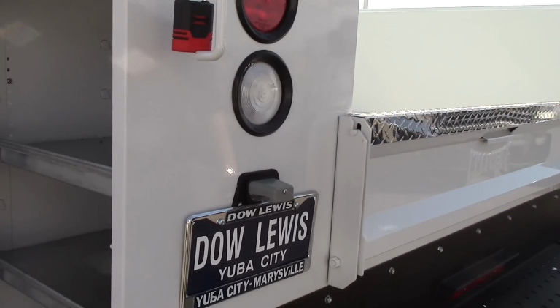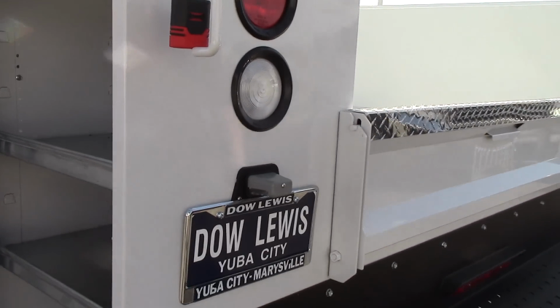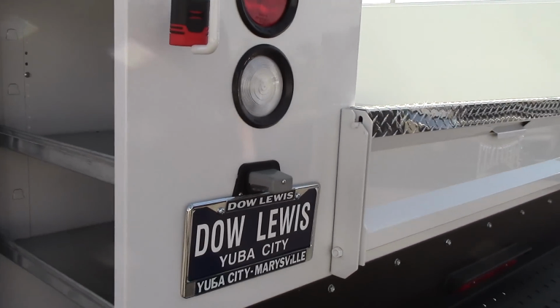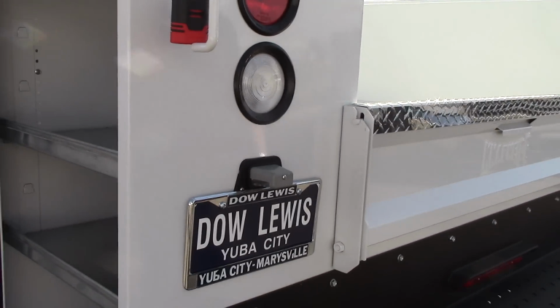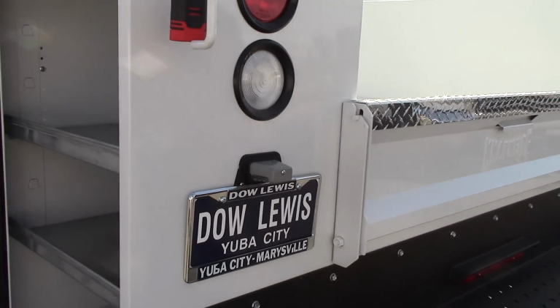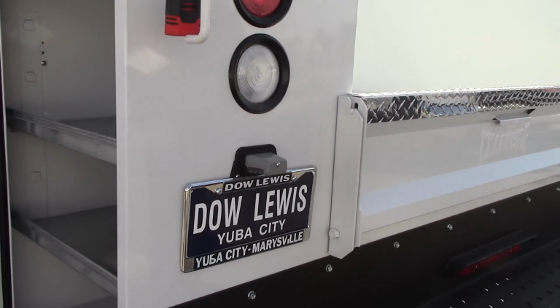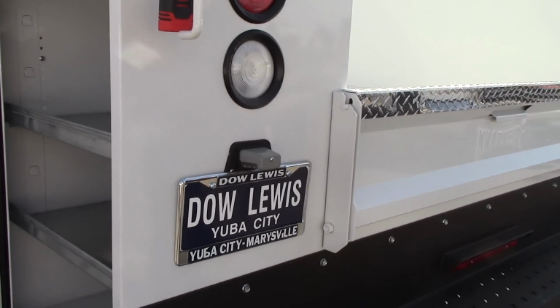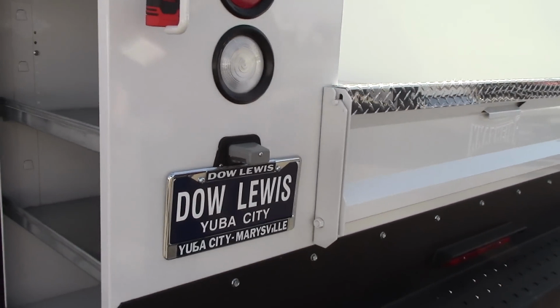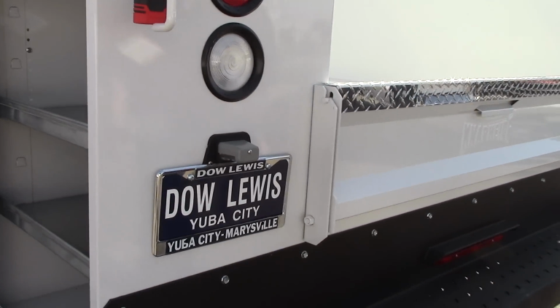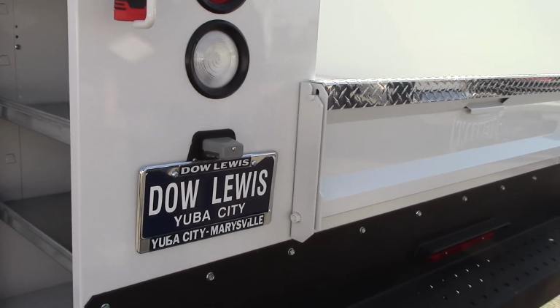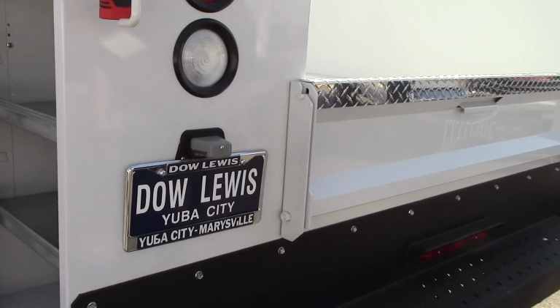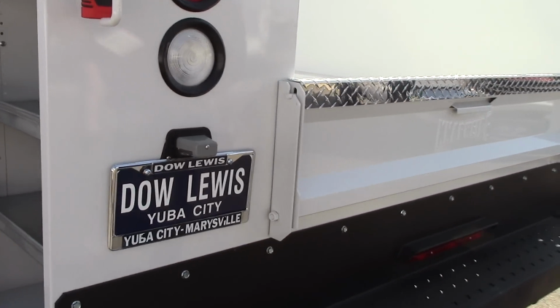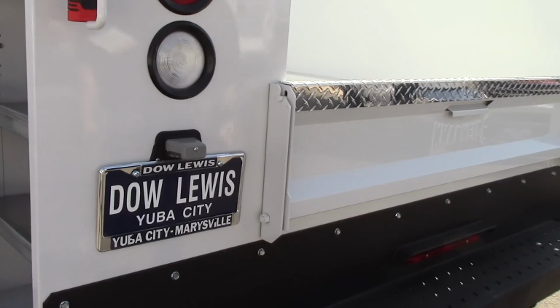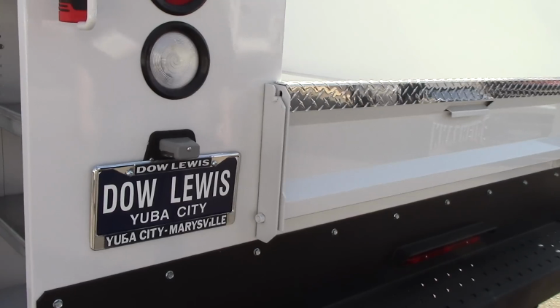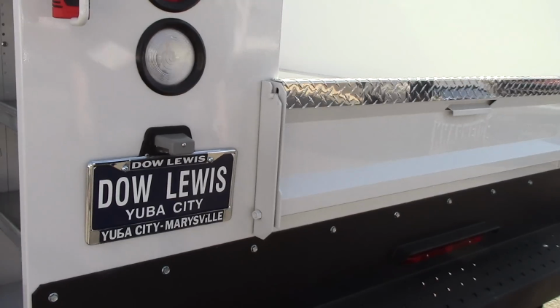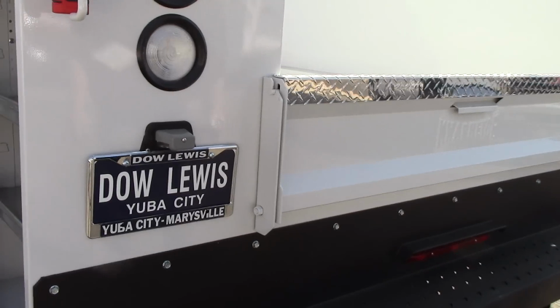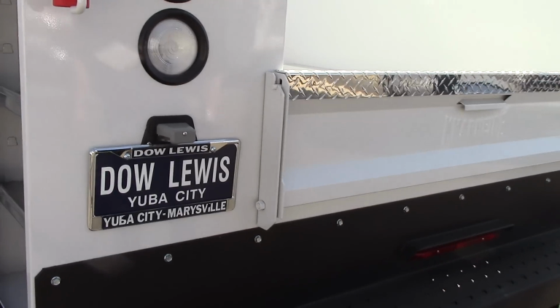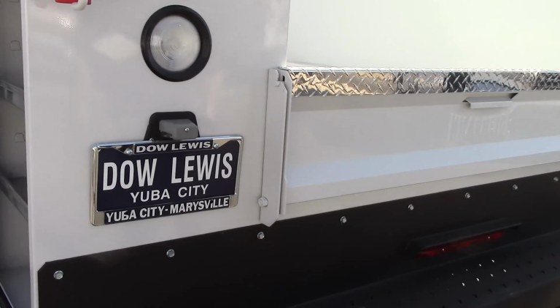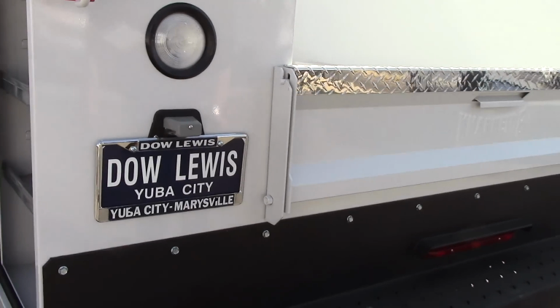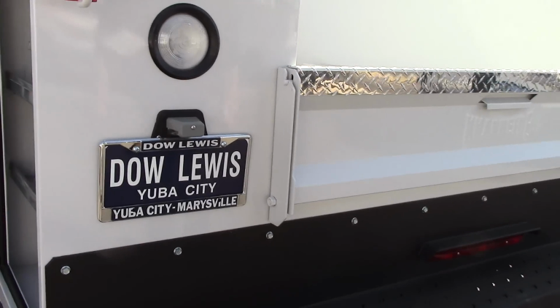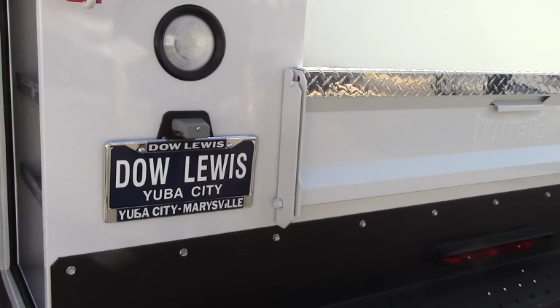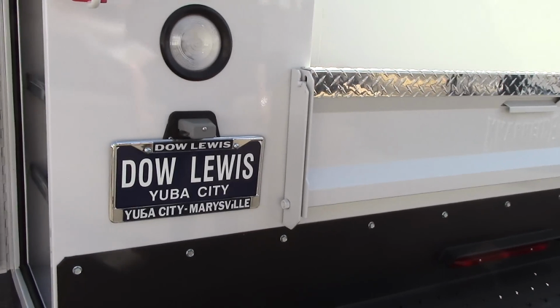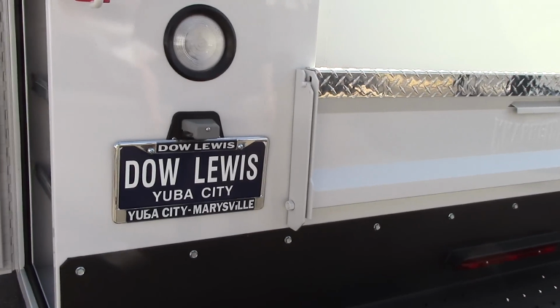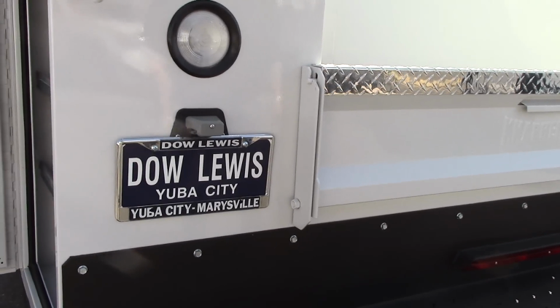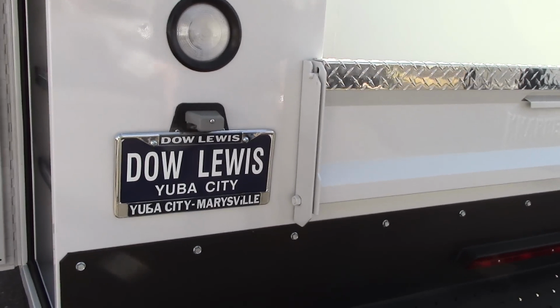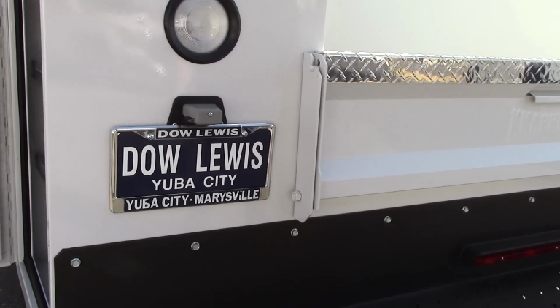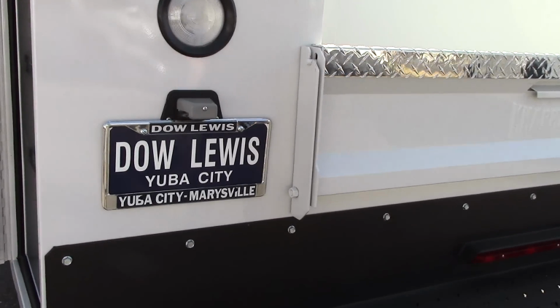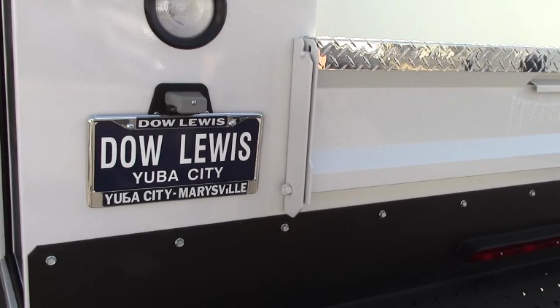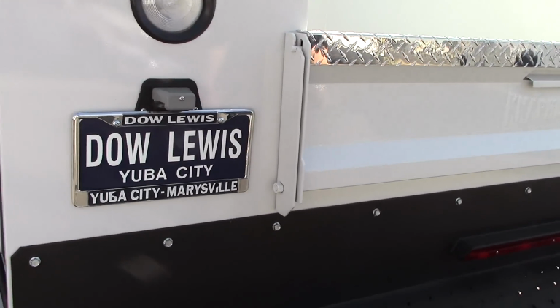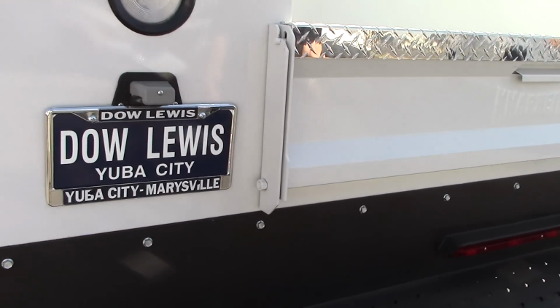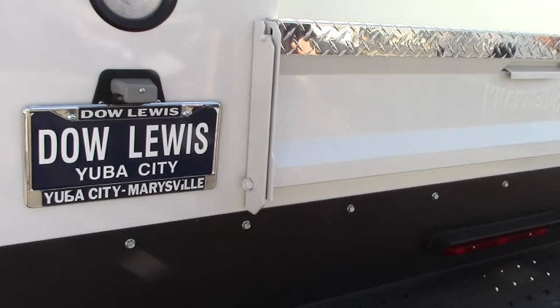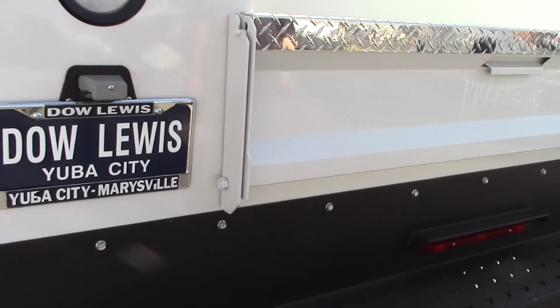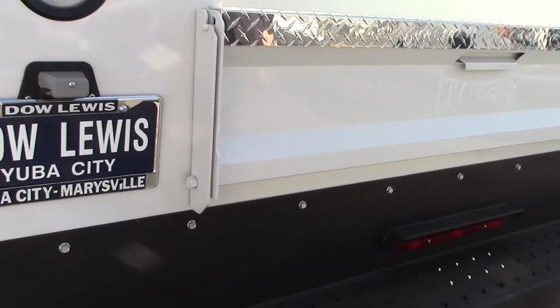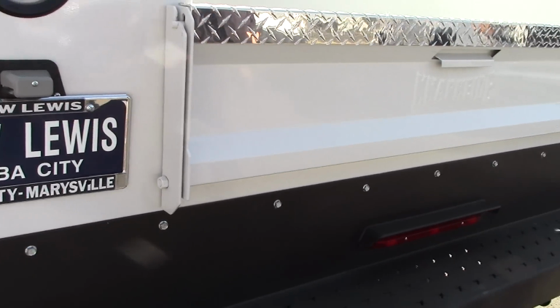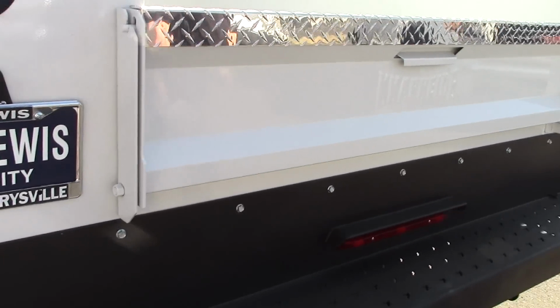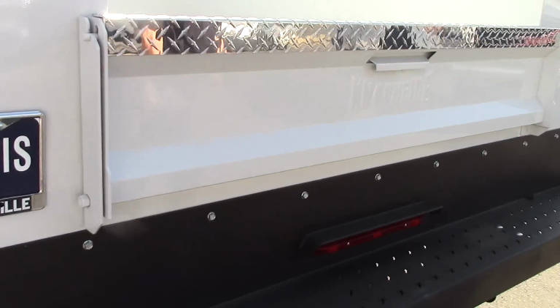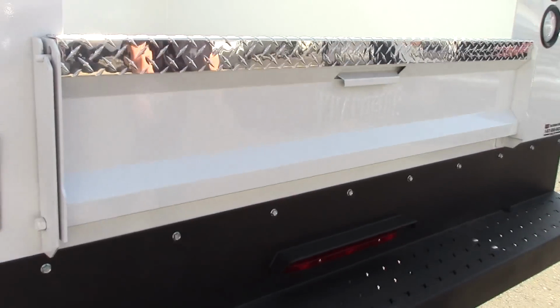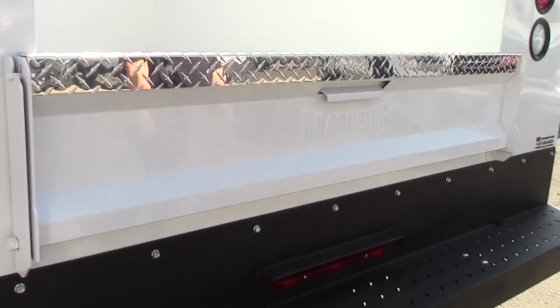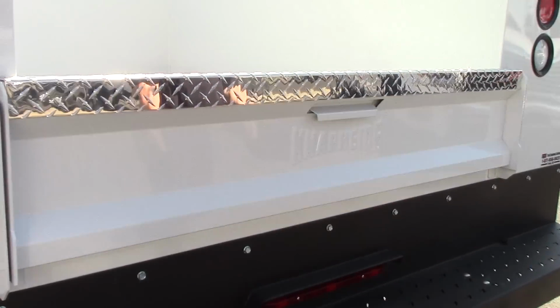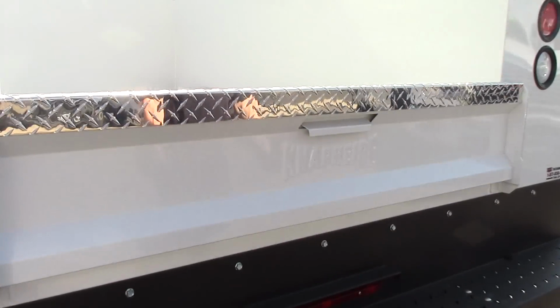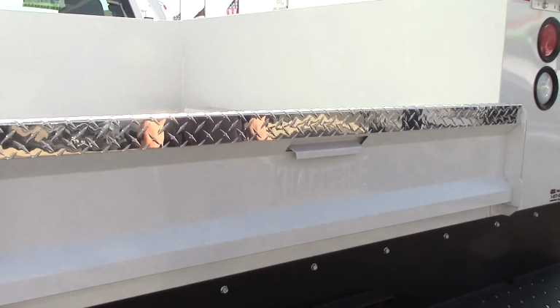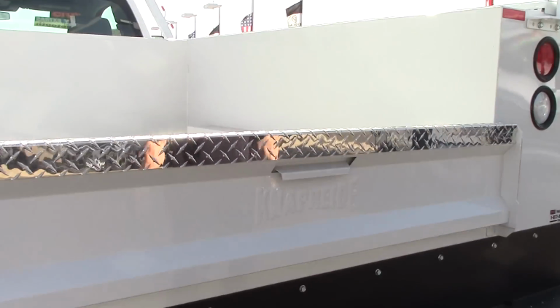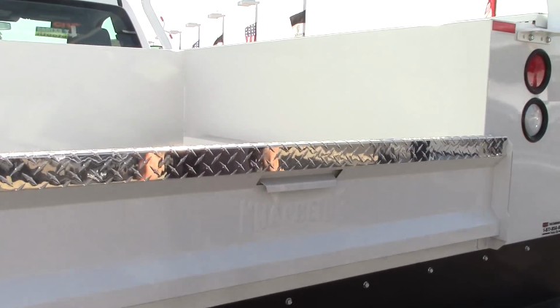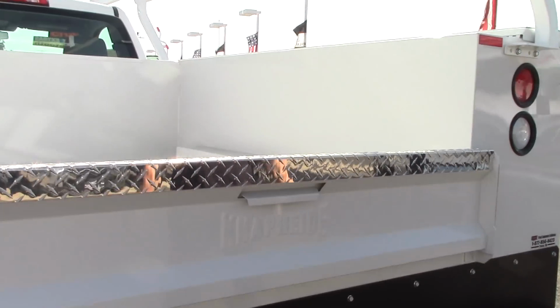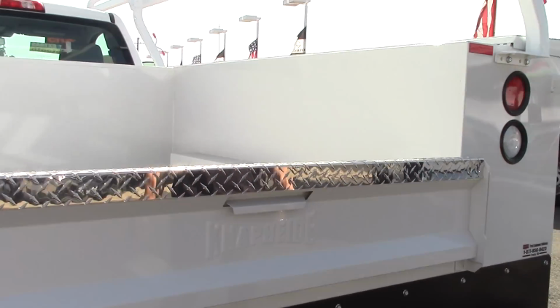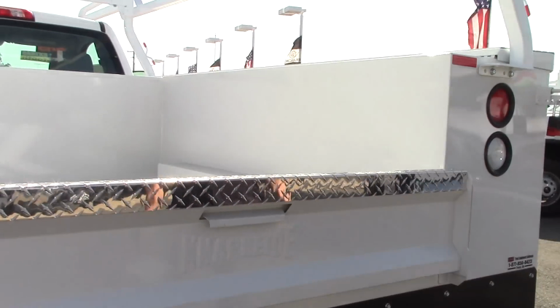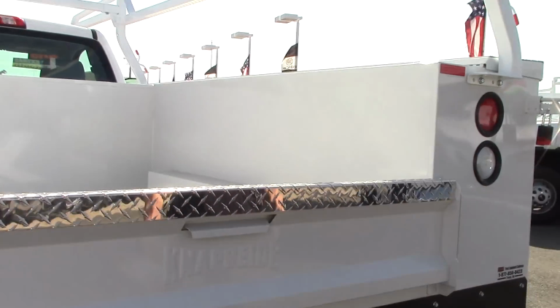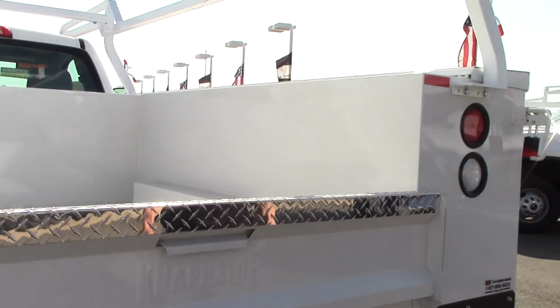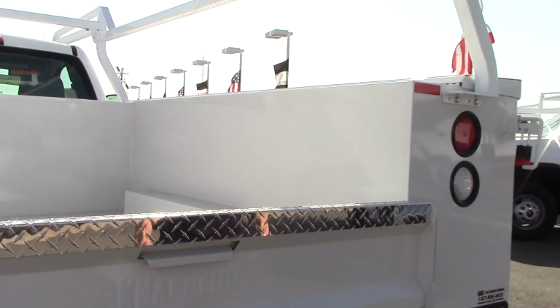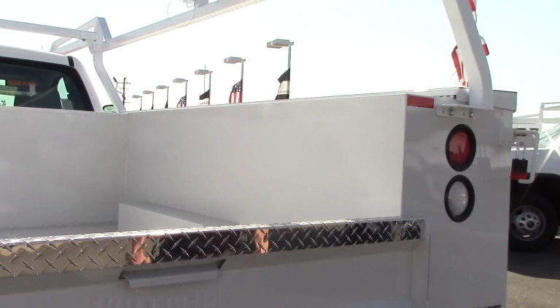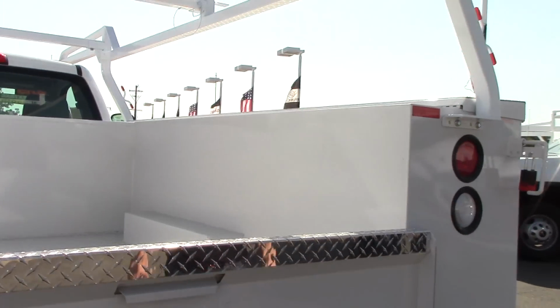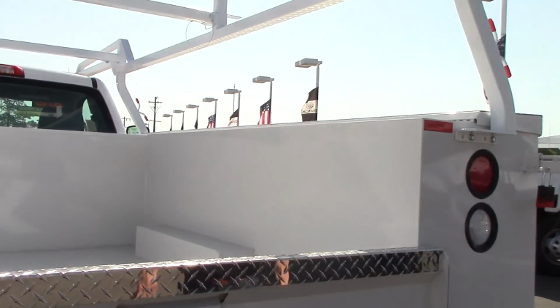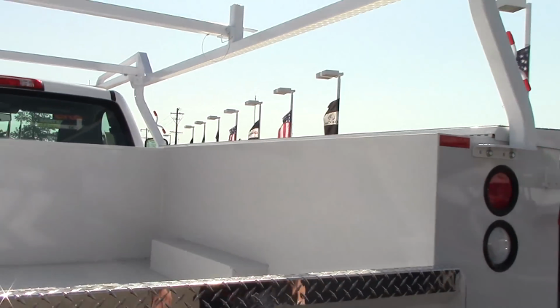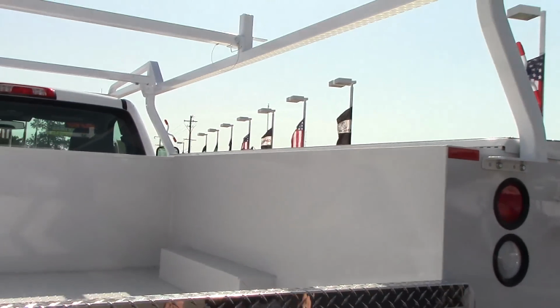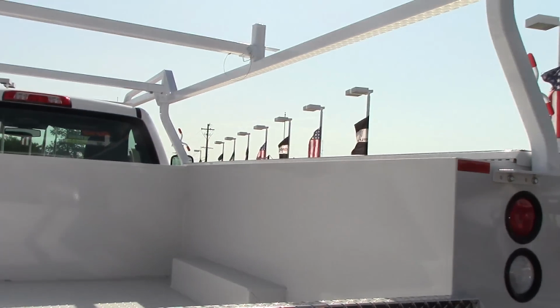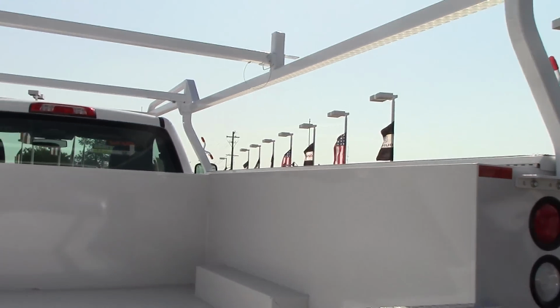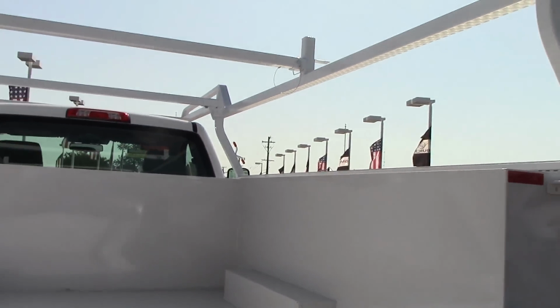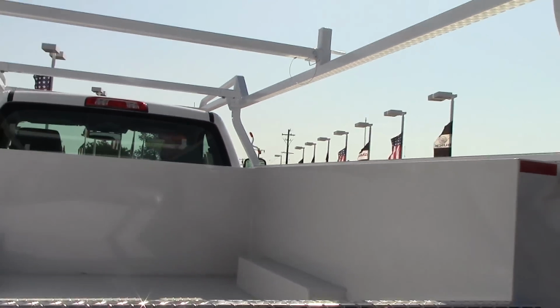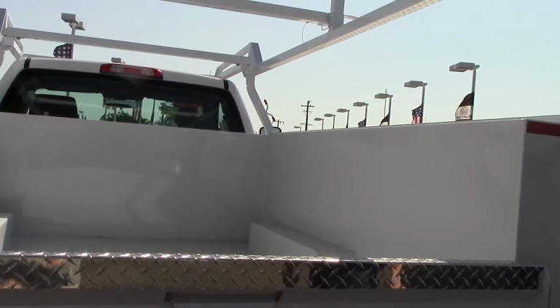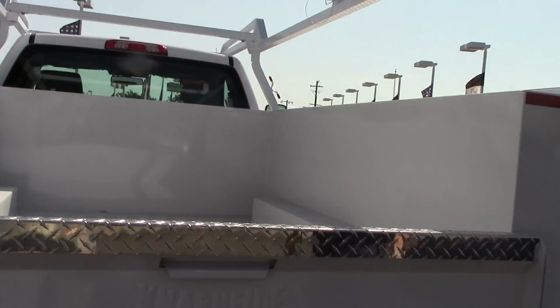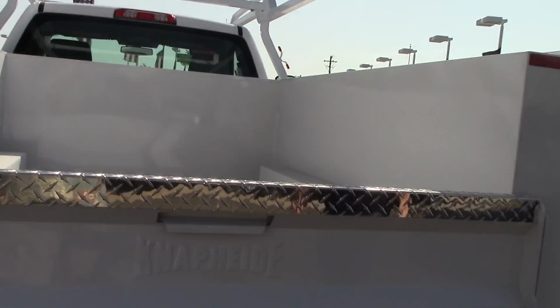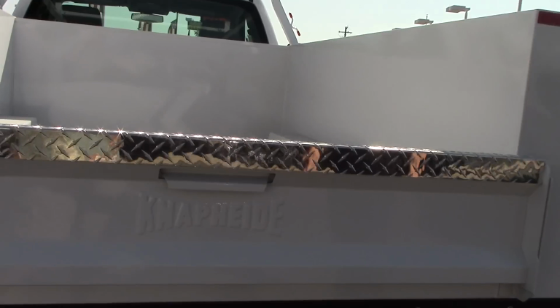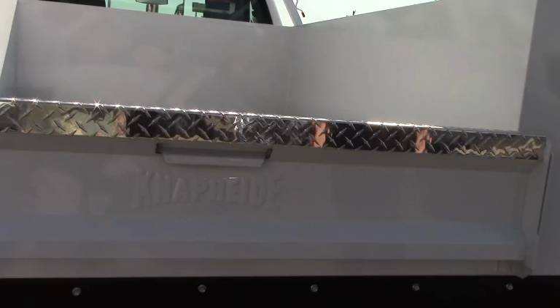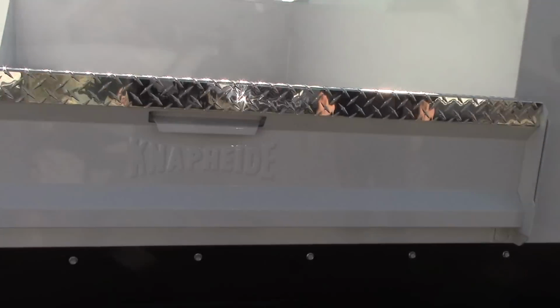Knapheide's non-slip step bumper. This truck is also equipped with a tow package and a forklift loadable rack.